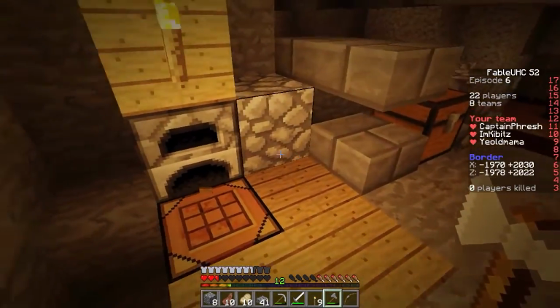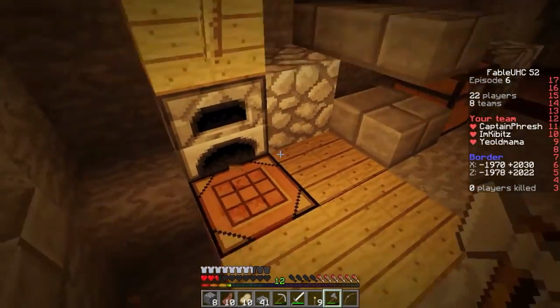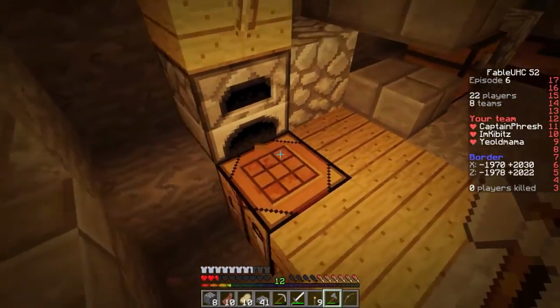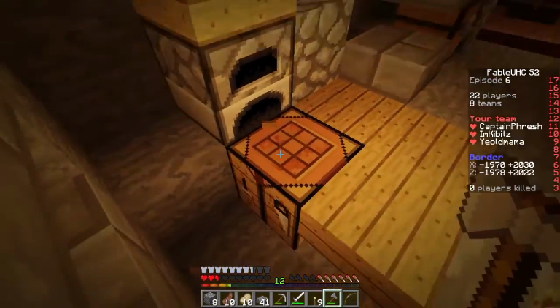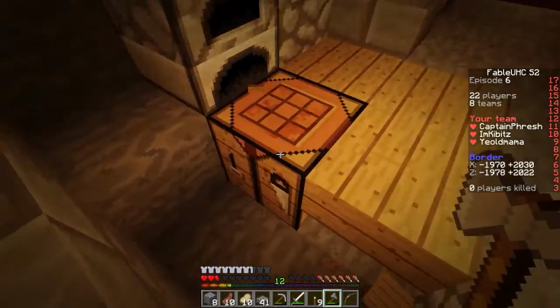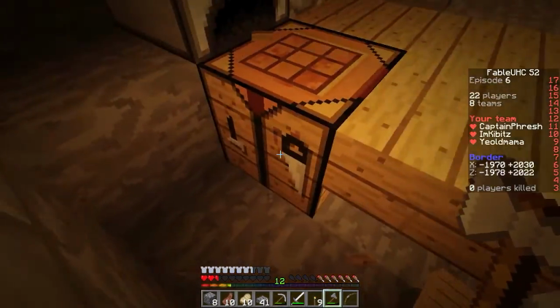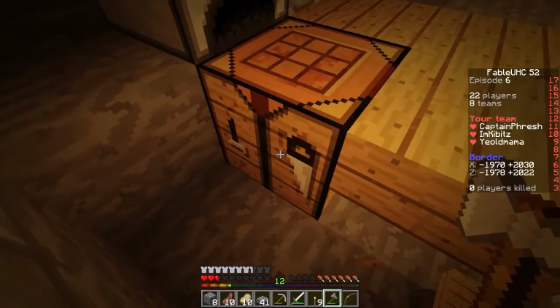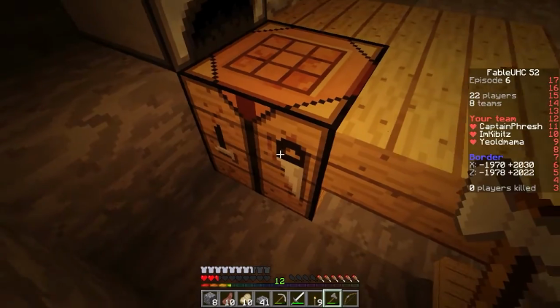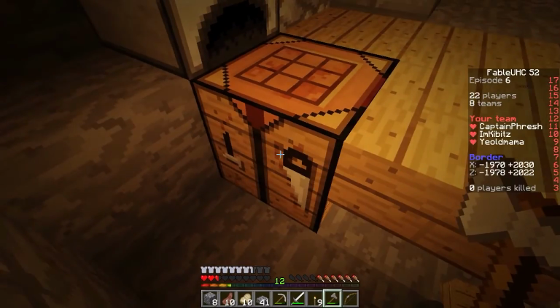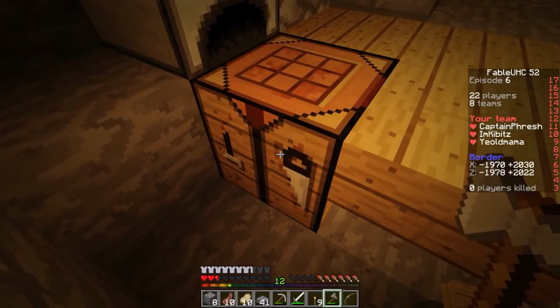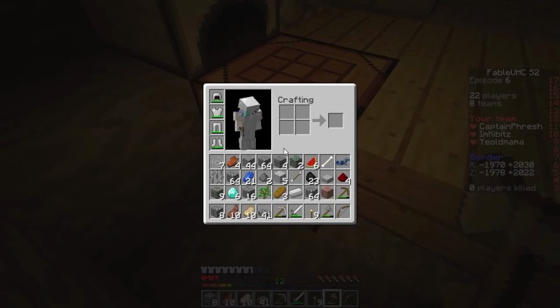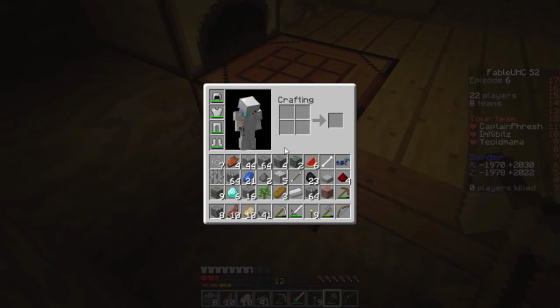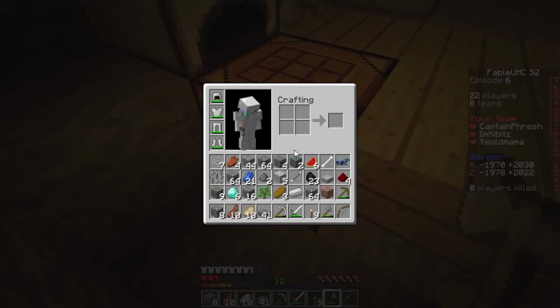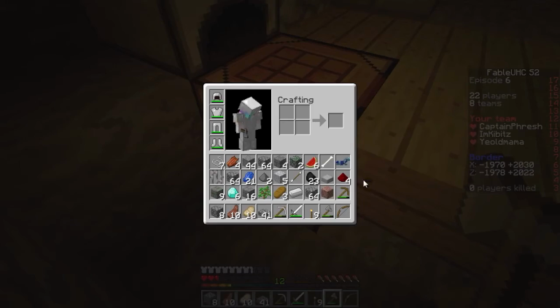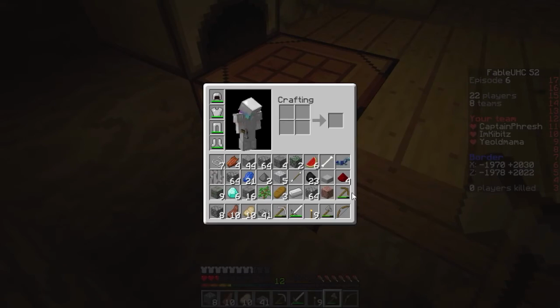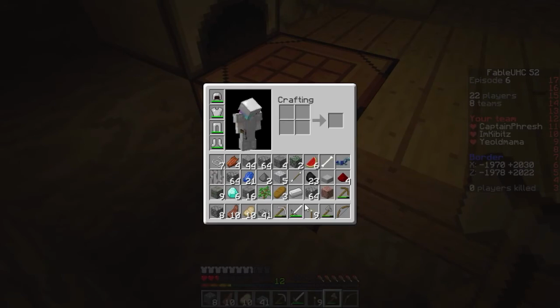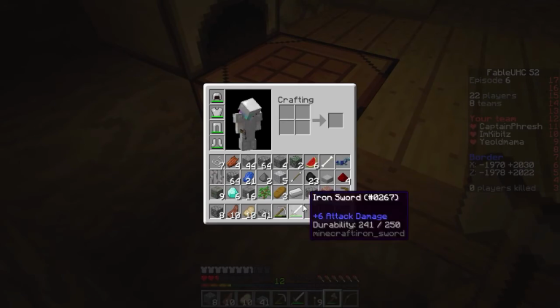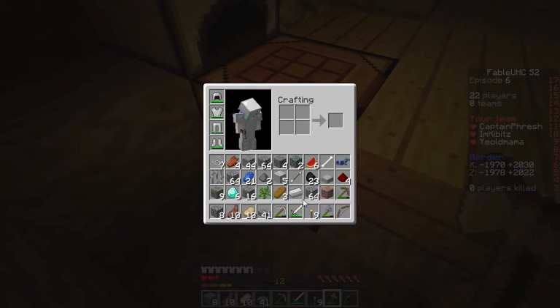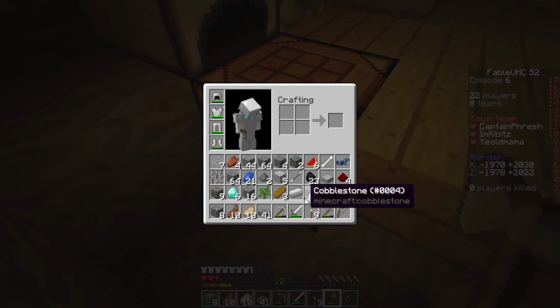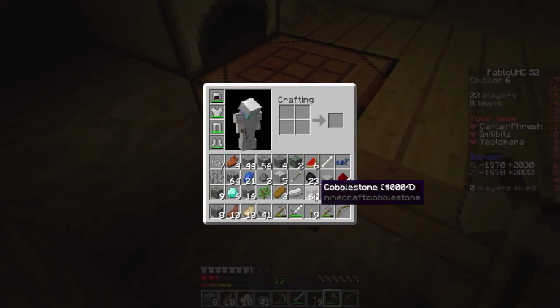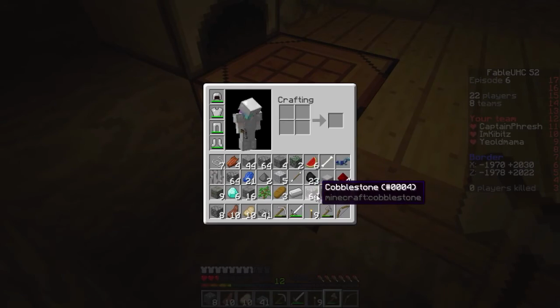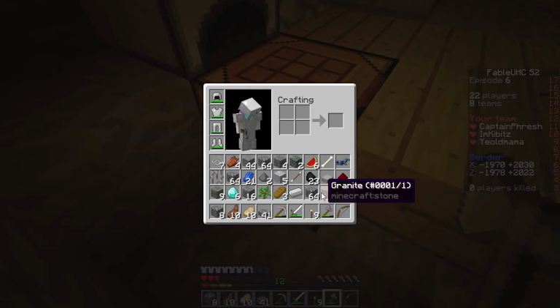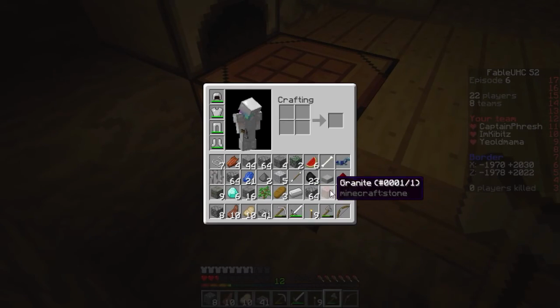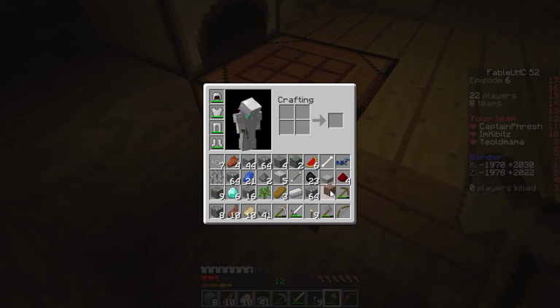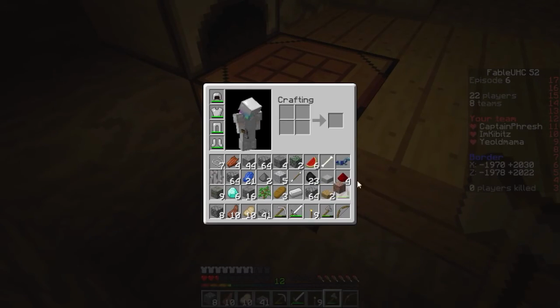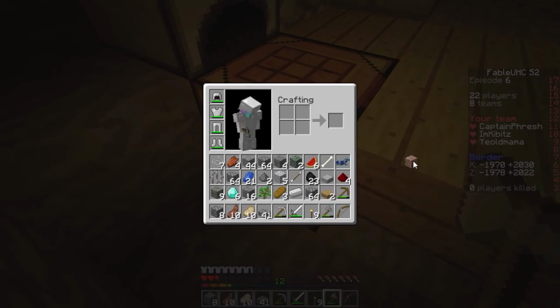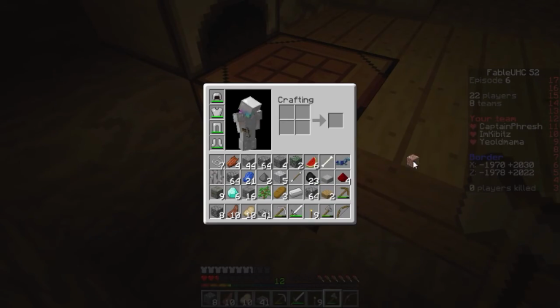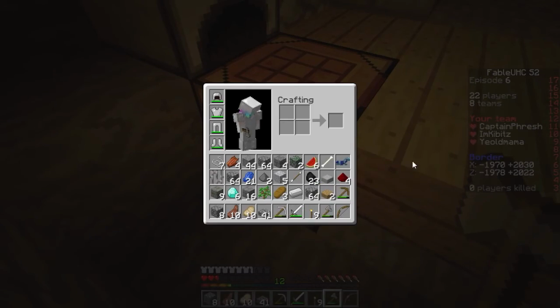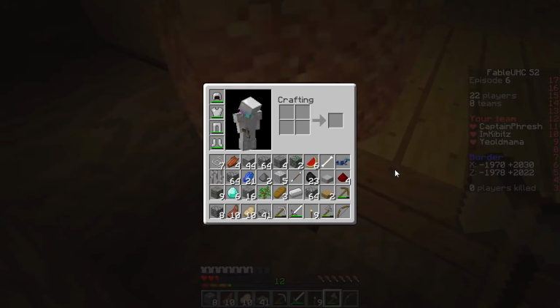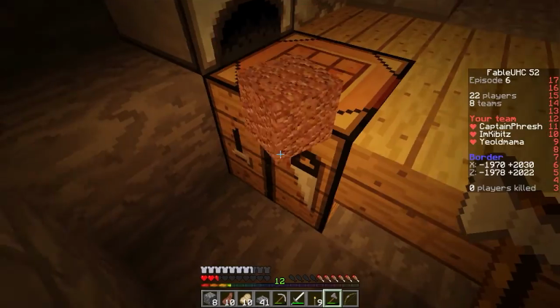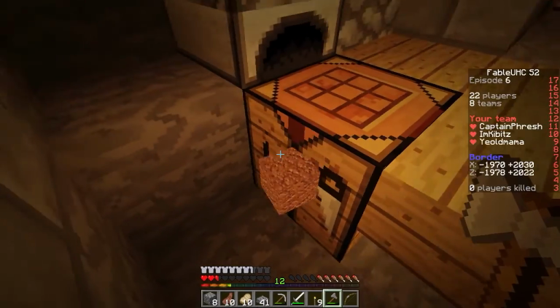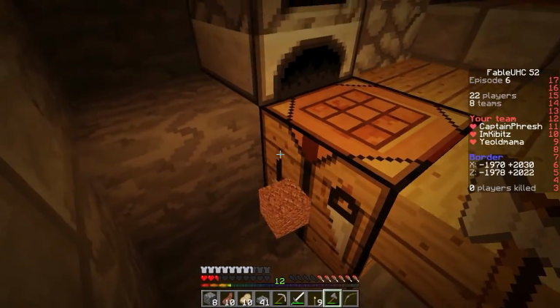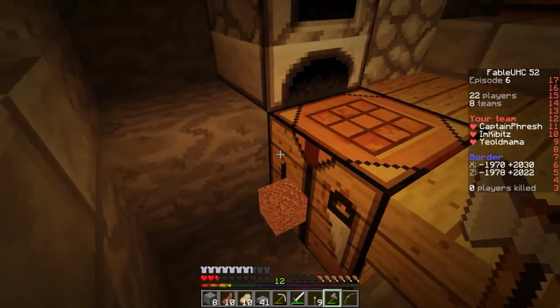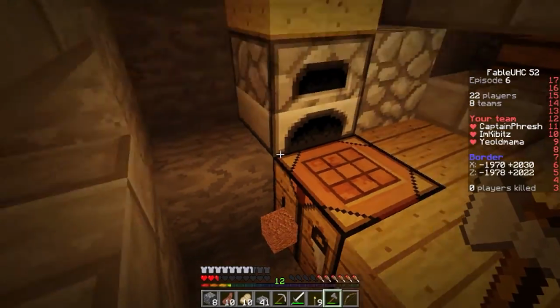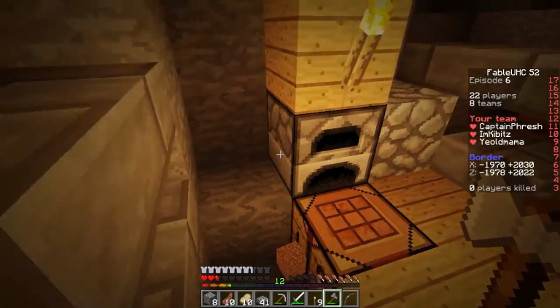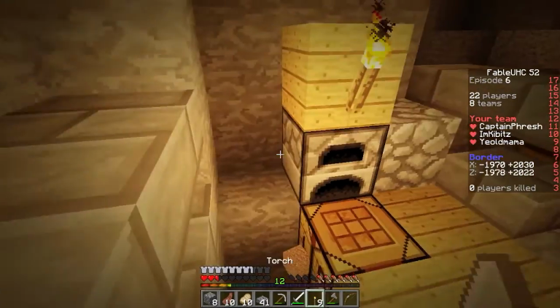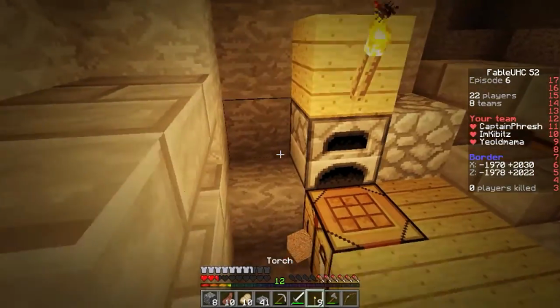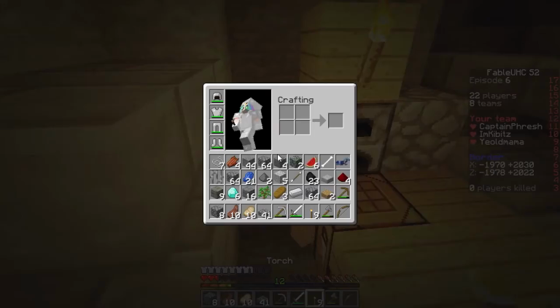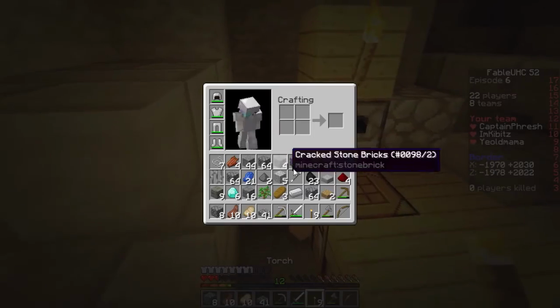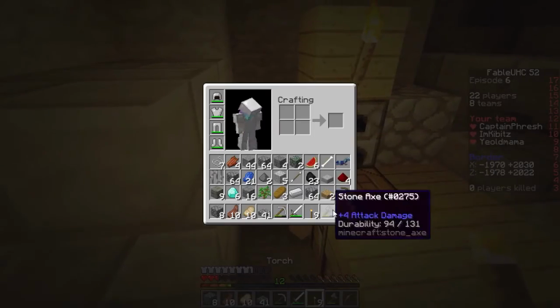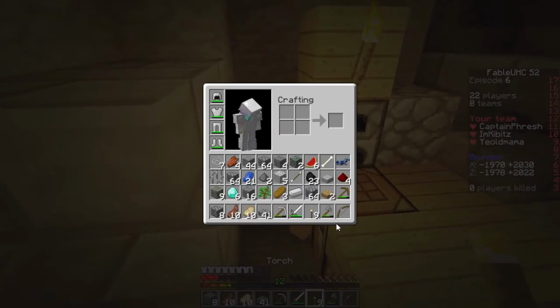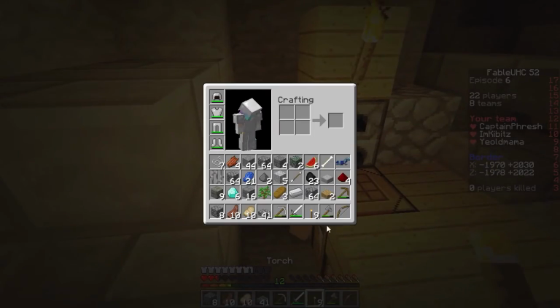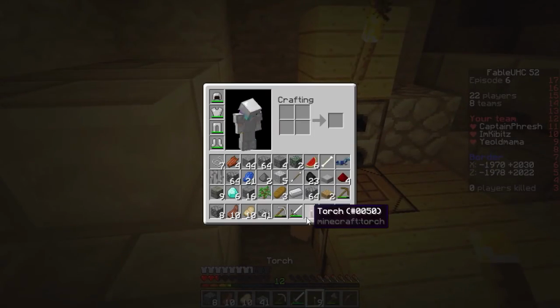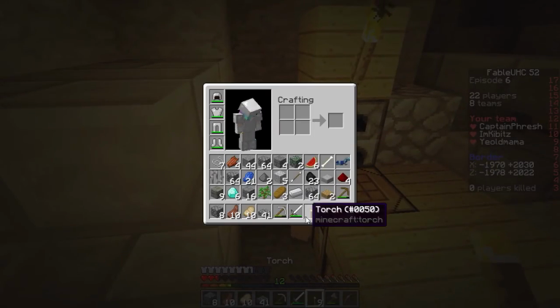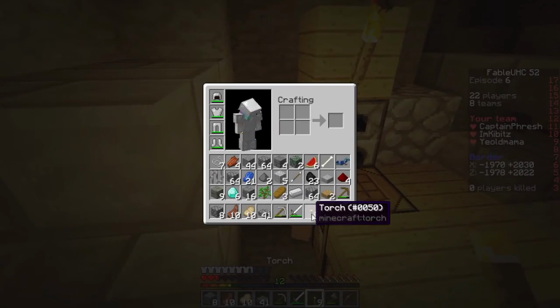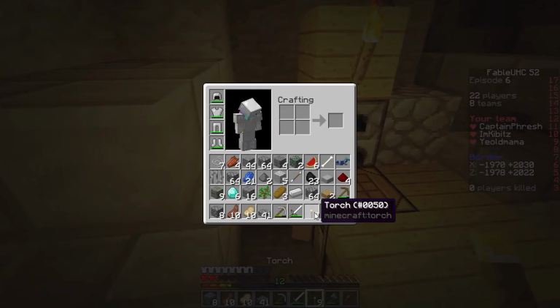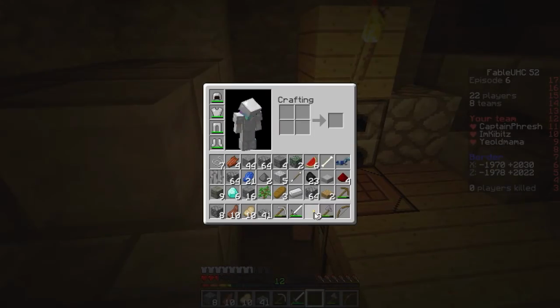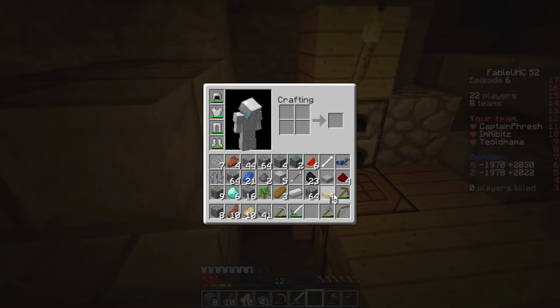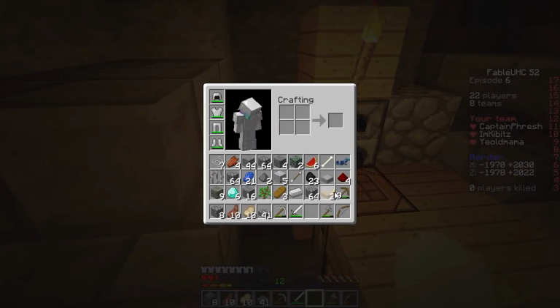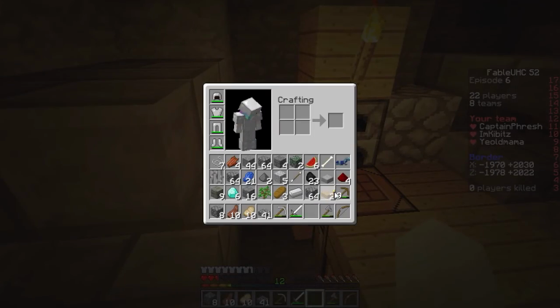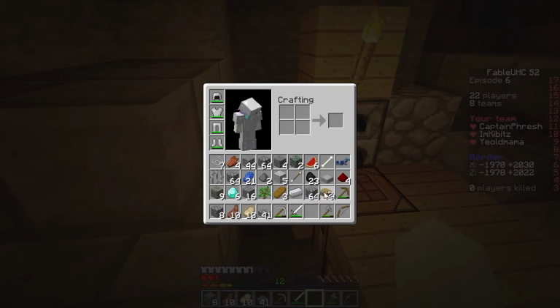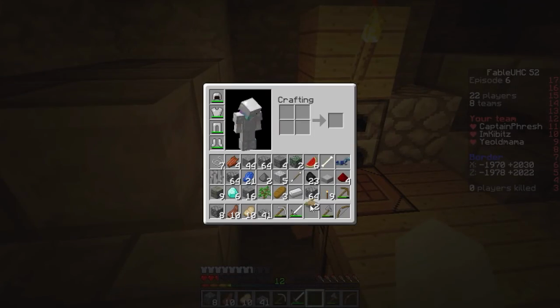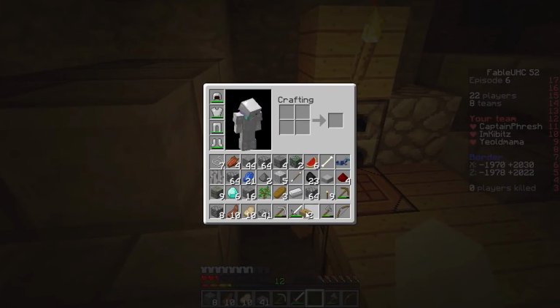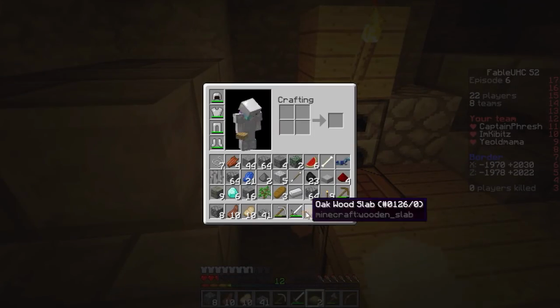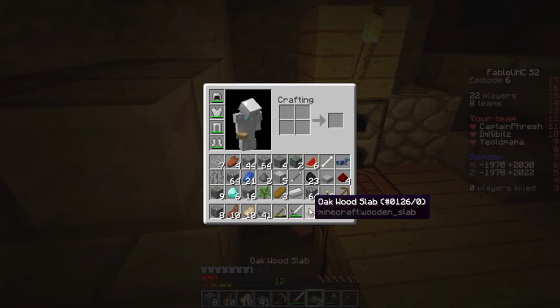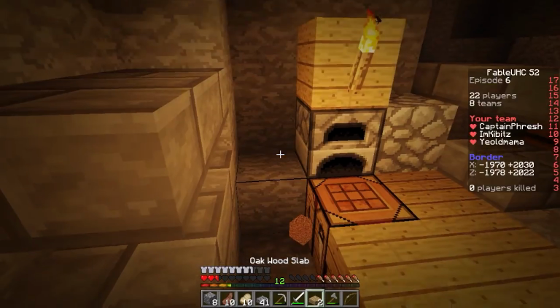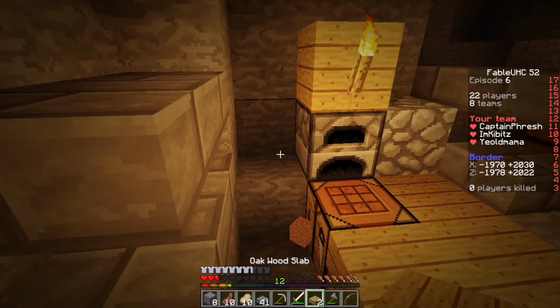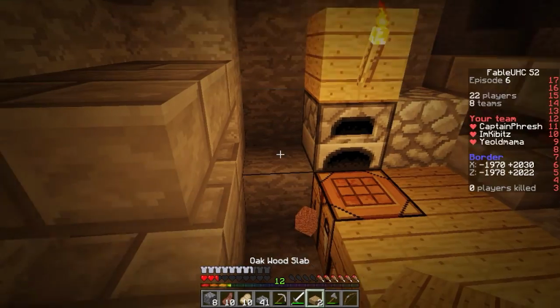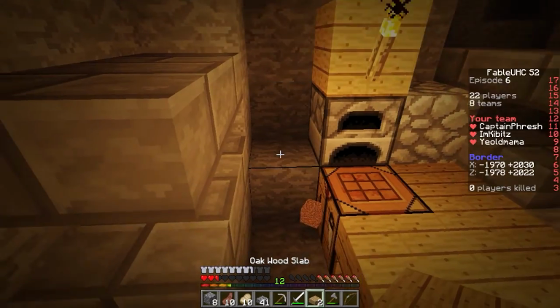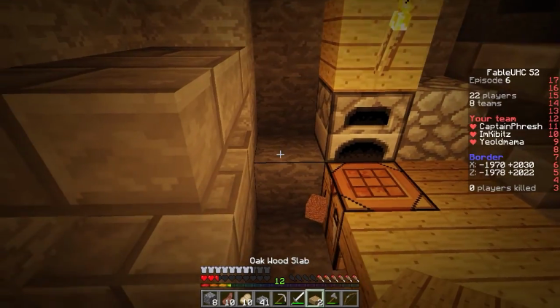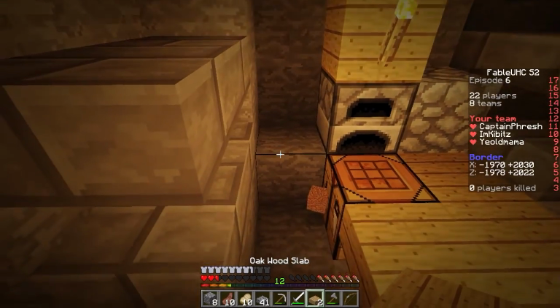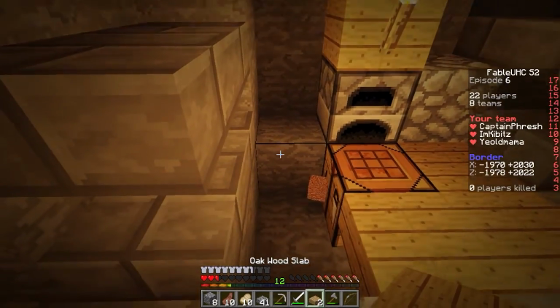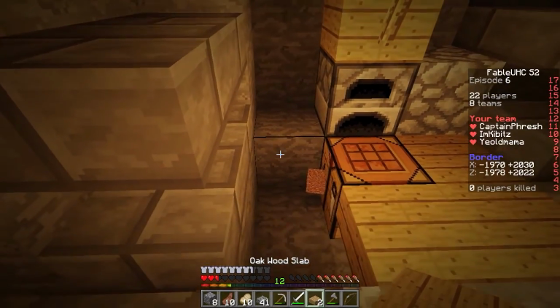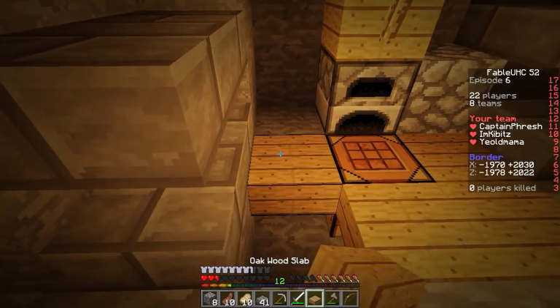Wait, crap — keep two on you. You need two for the enchantment table. I thought it was one. OK, then I'll just keep them all. You need one book.